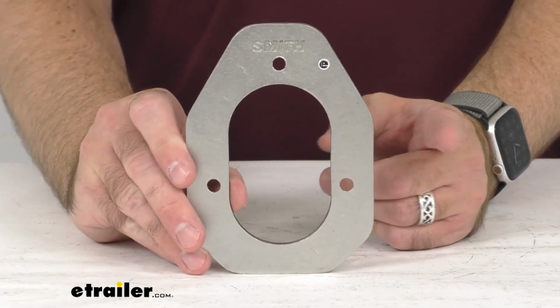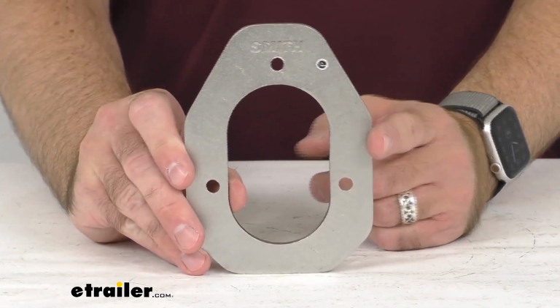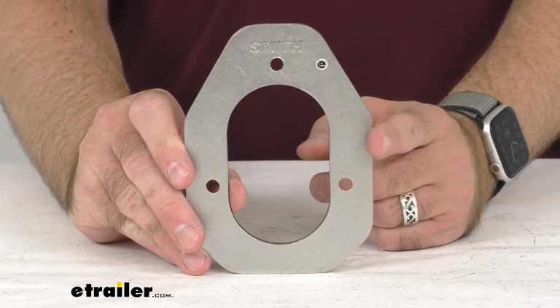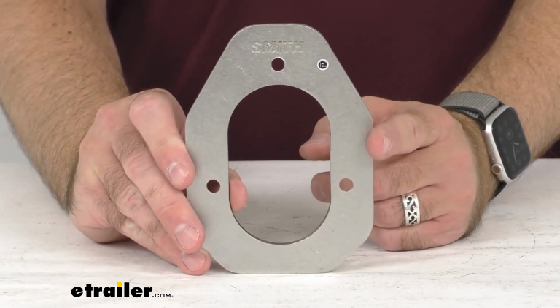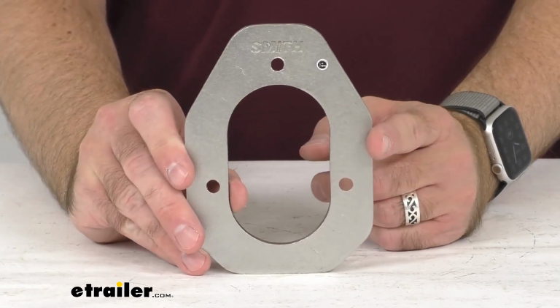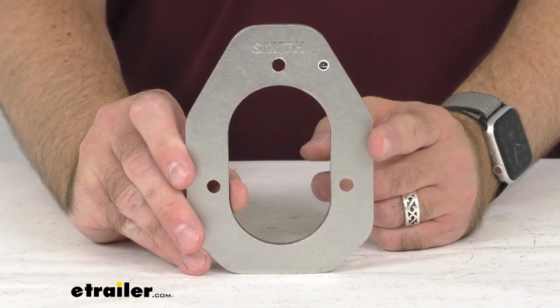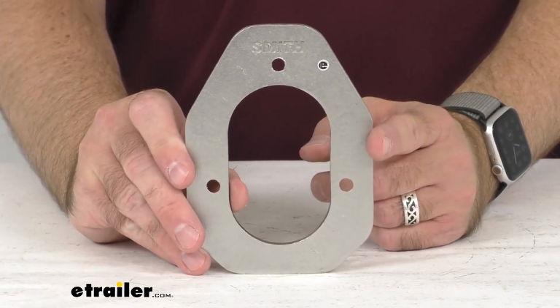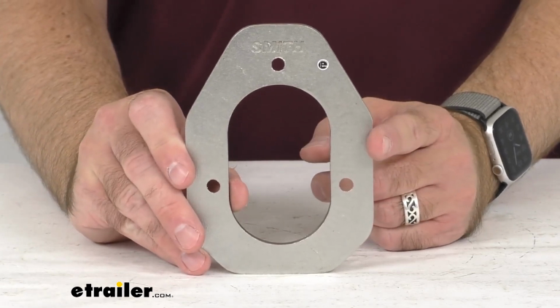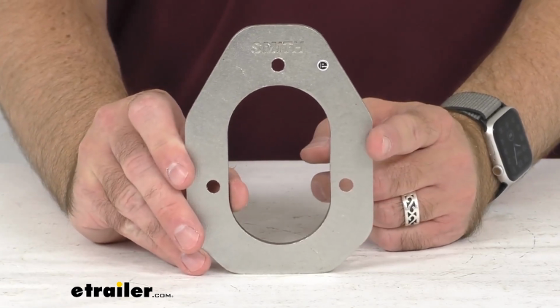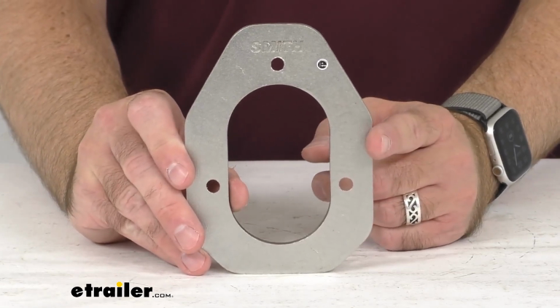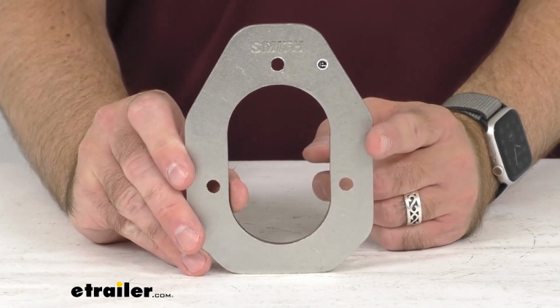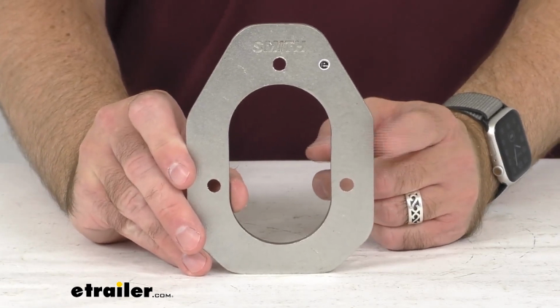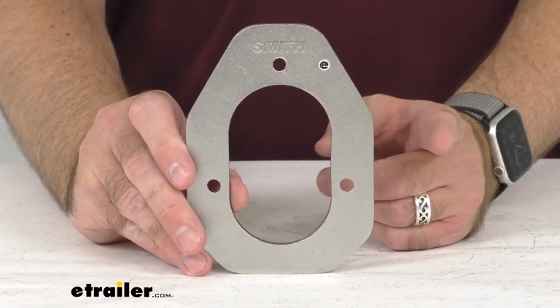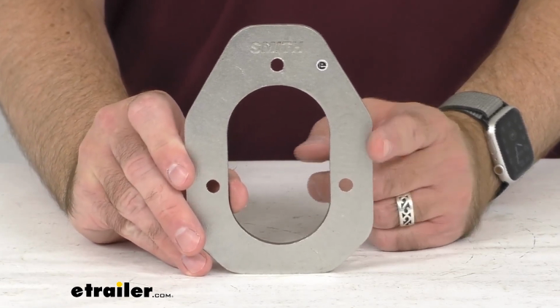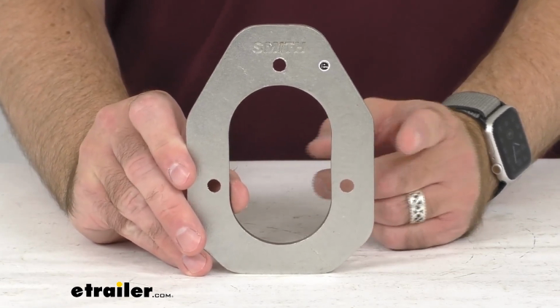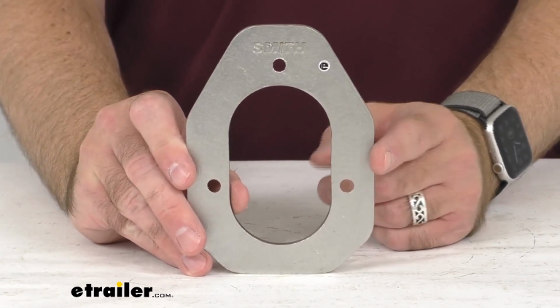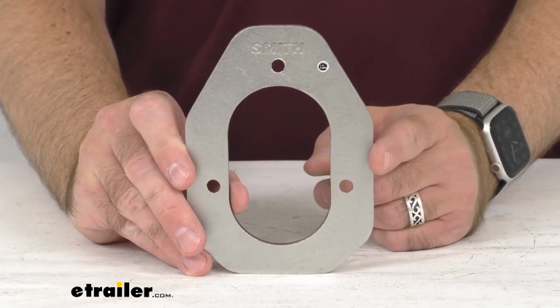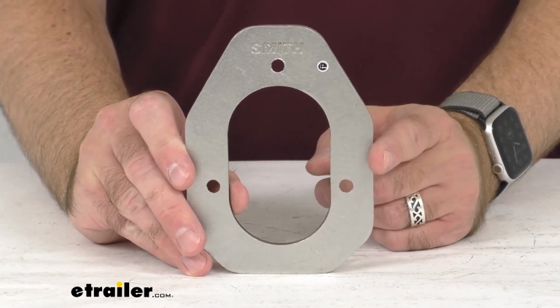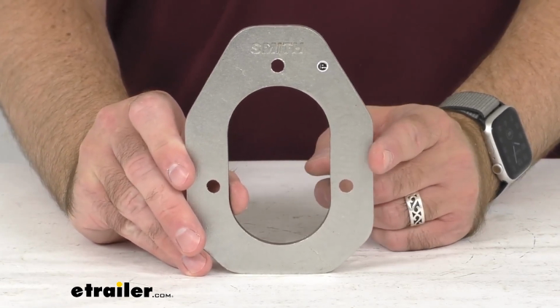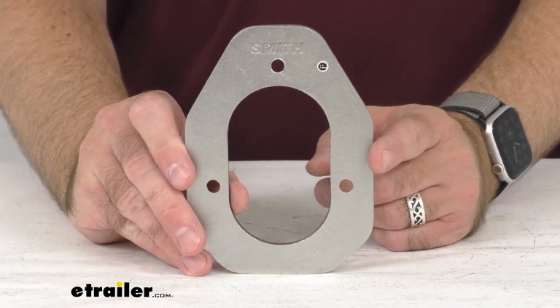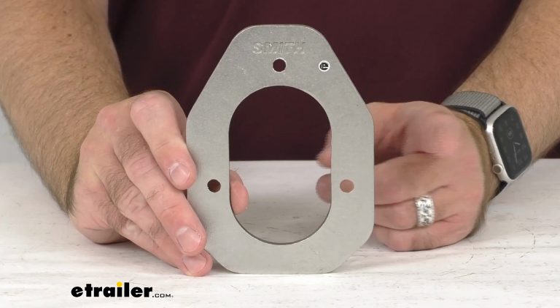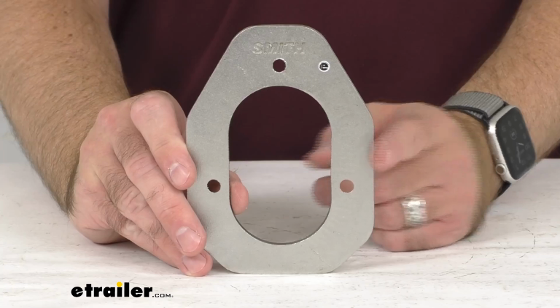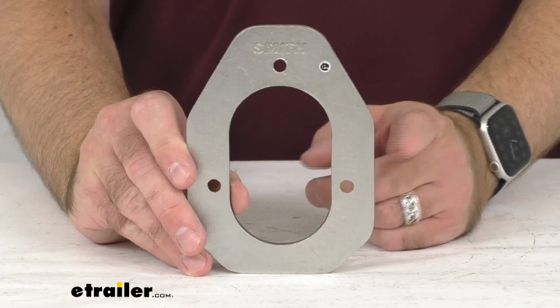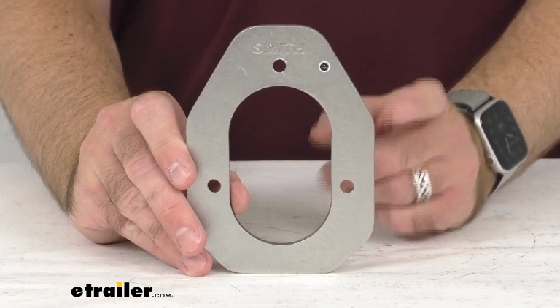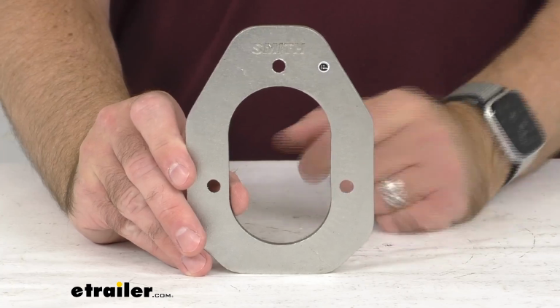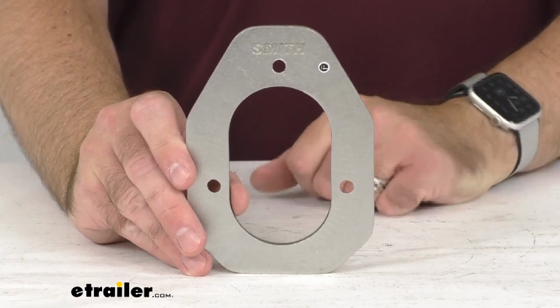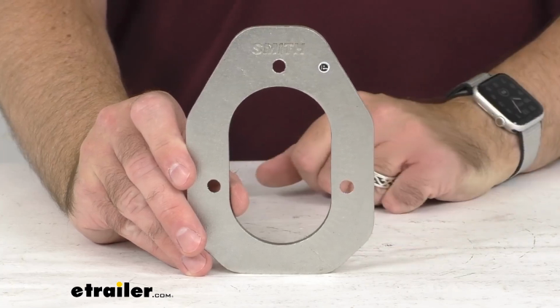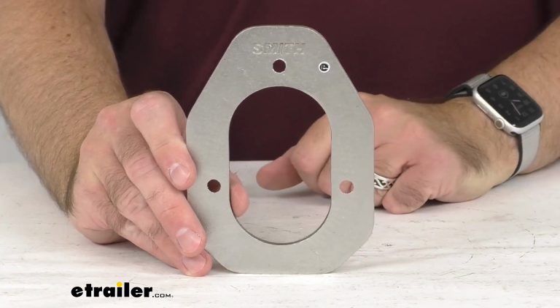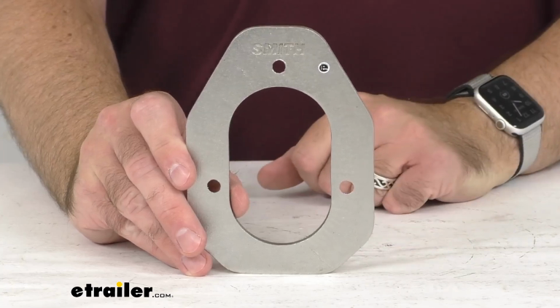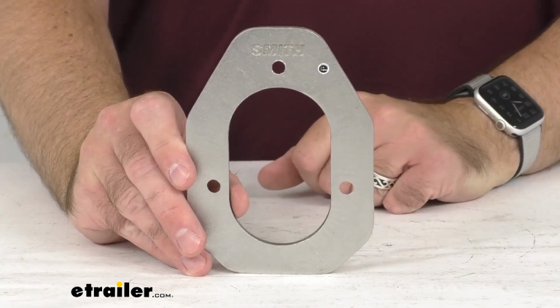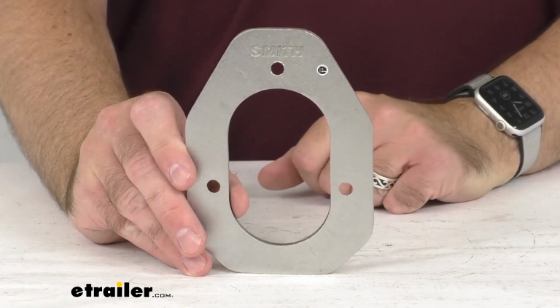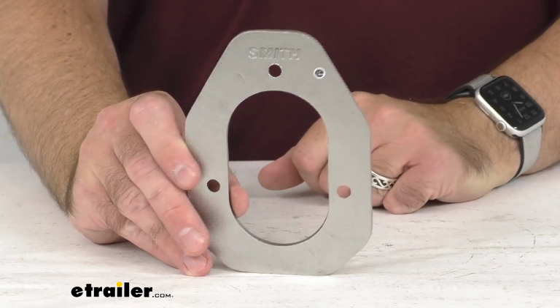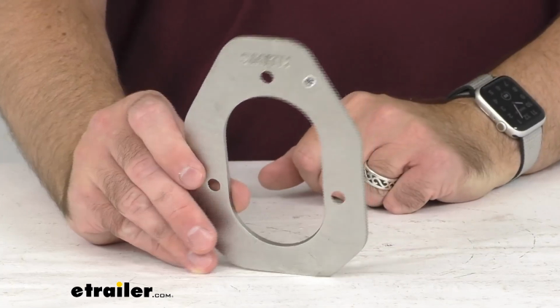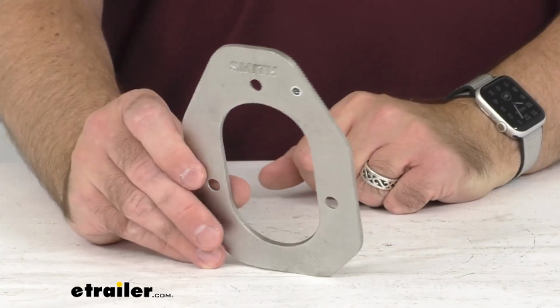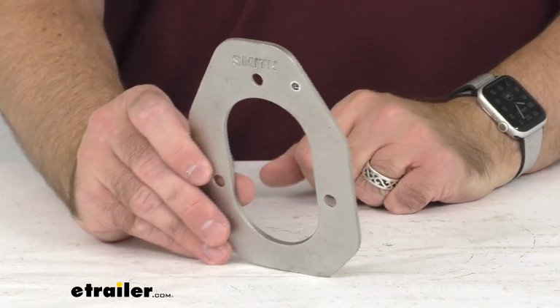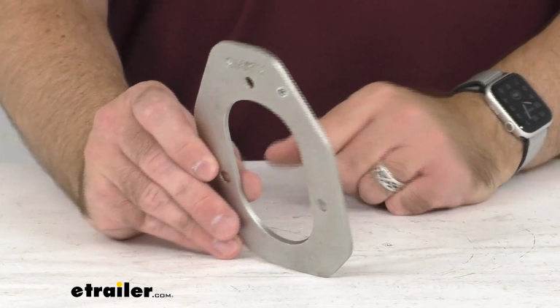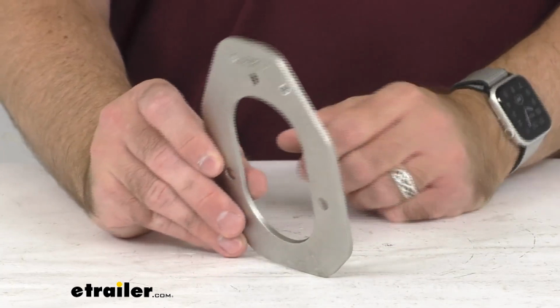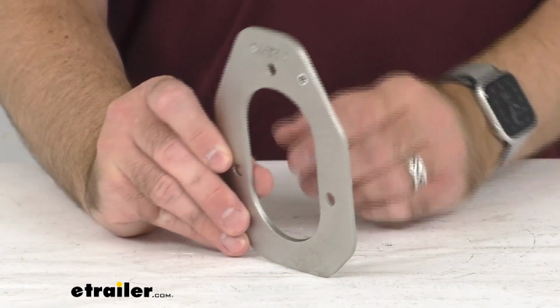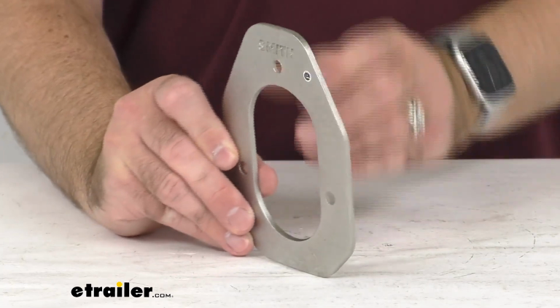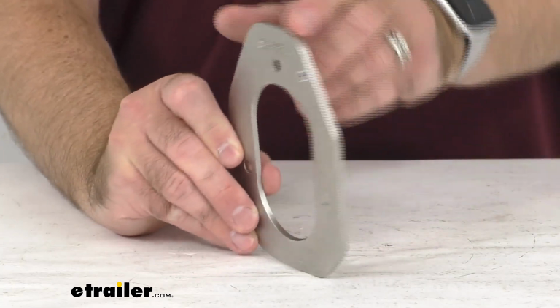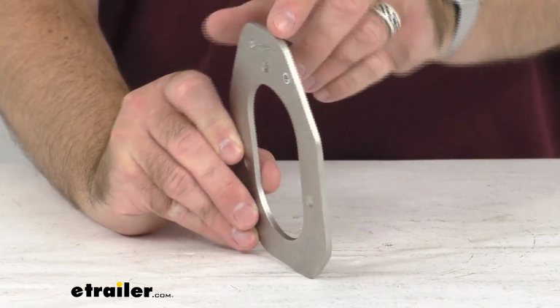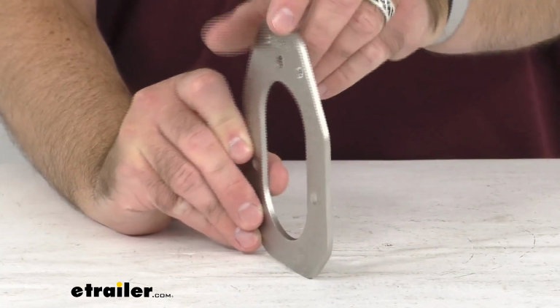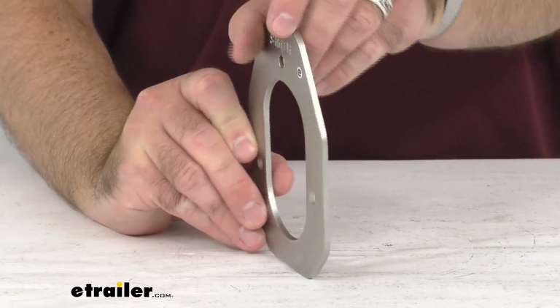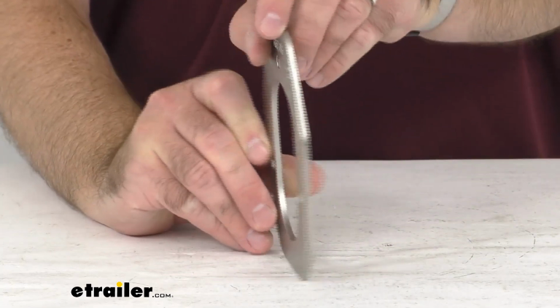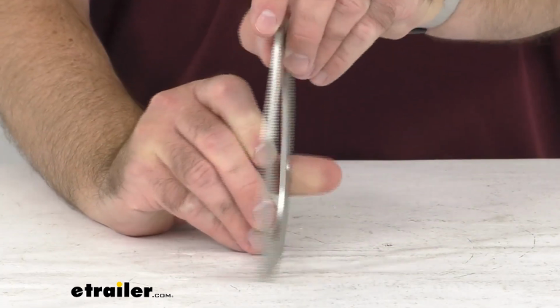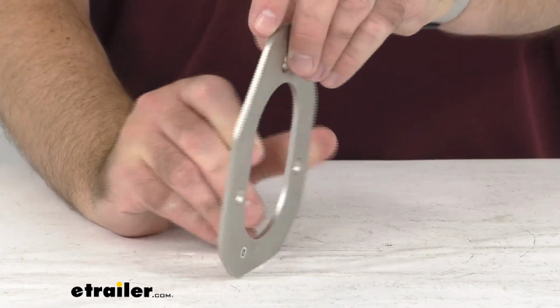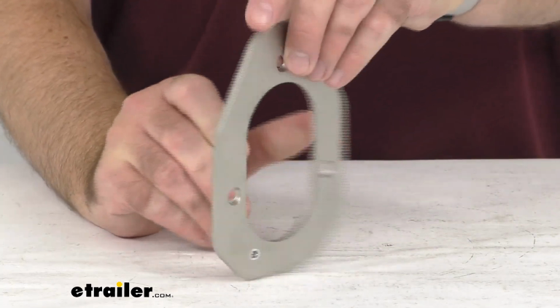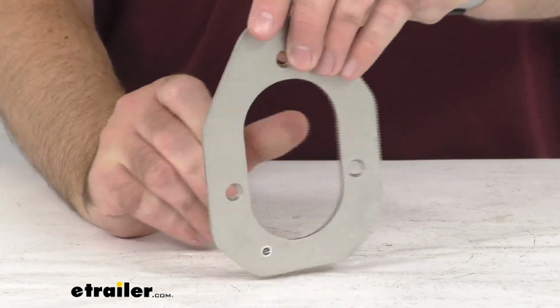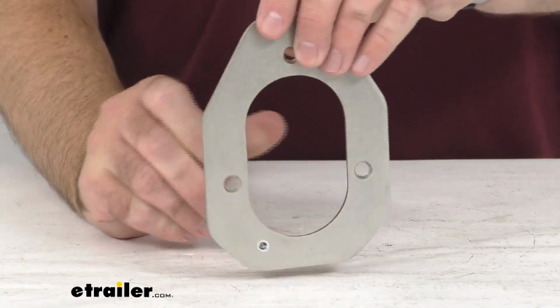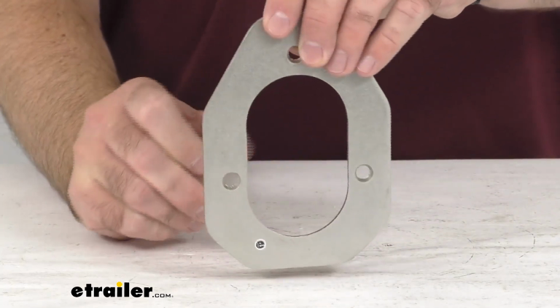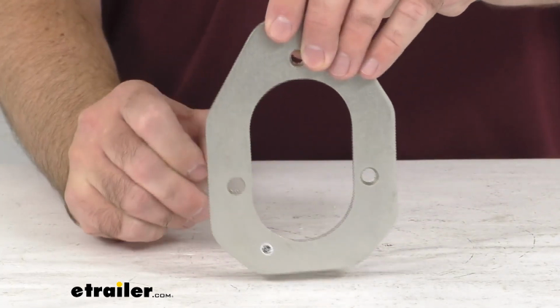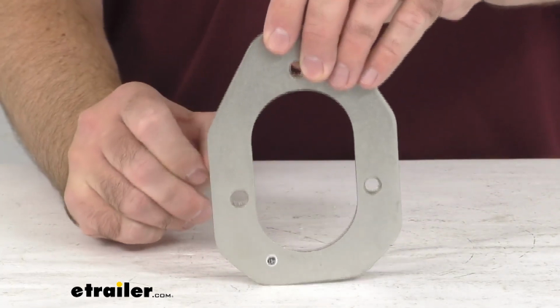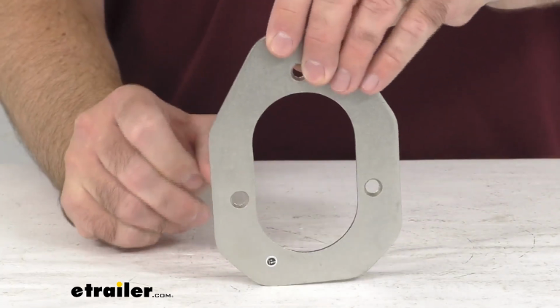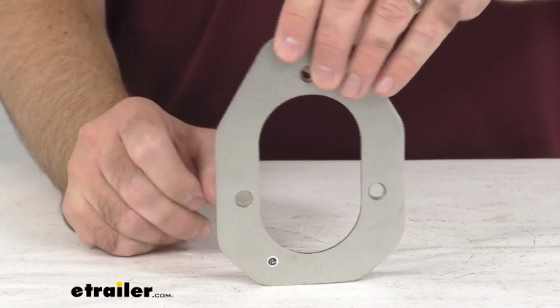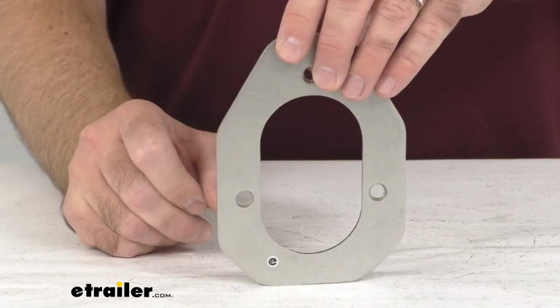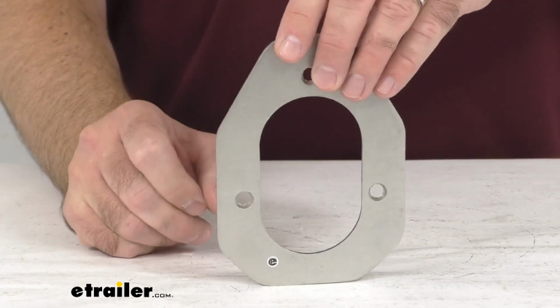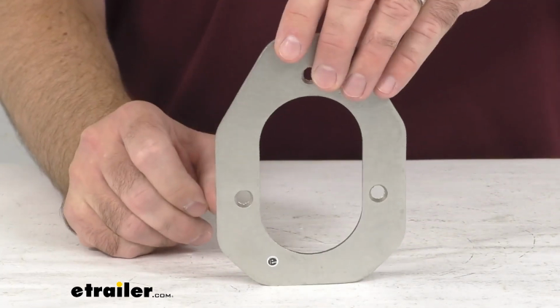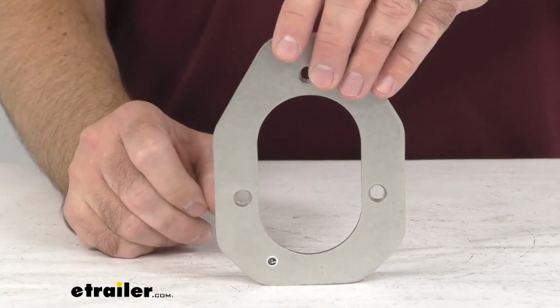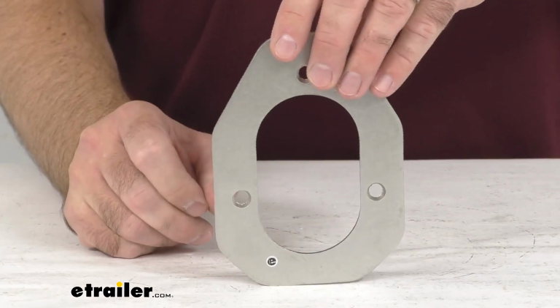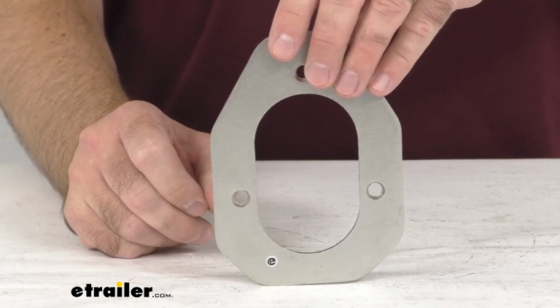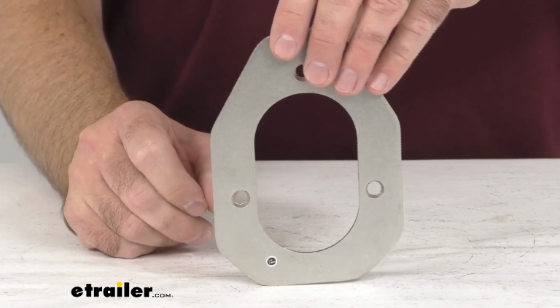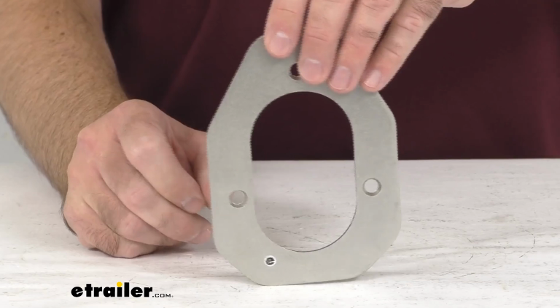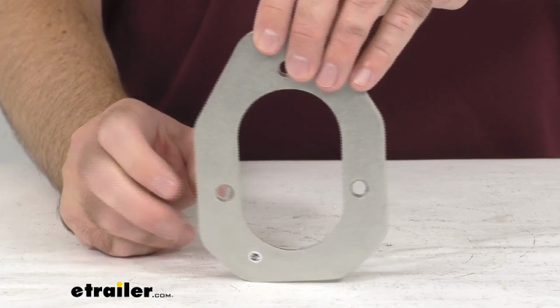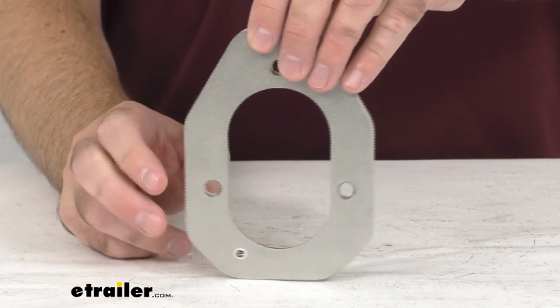This installs easily with three quarter inch bolts that are not included. You're simply going to get the backing plate, so you would have to source those quarter inch bolts on your own.